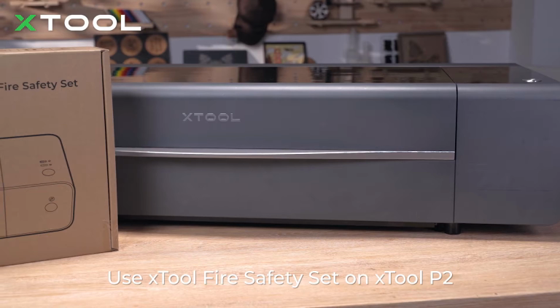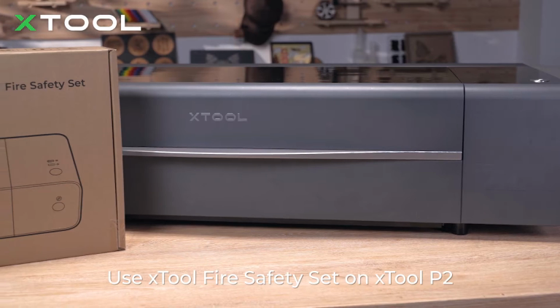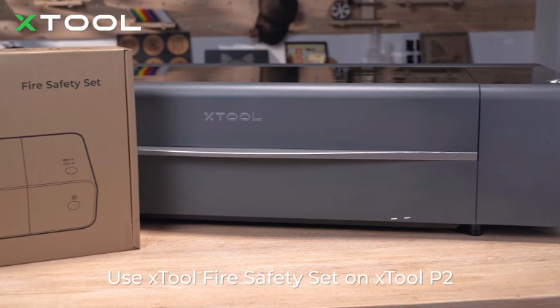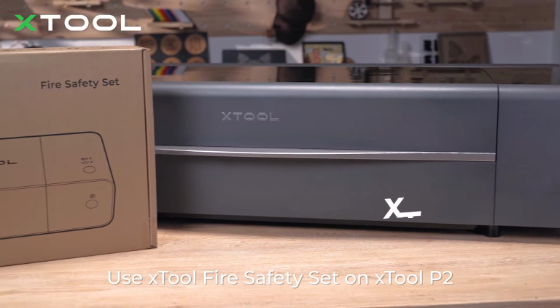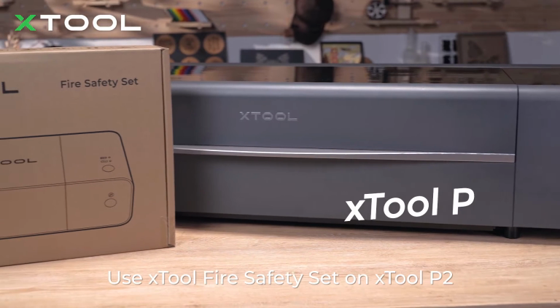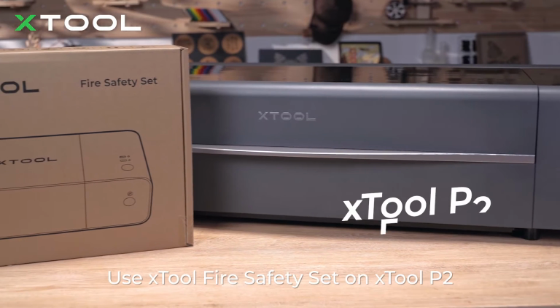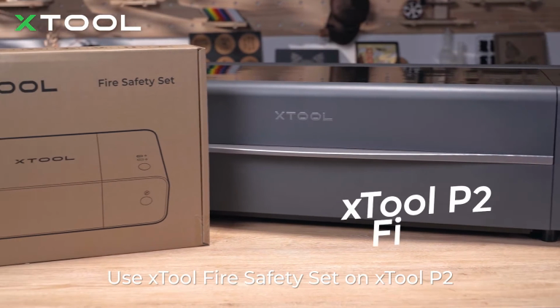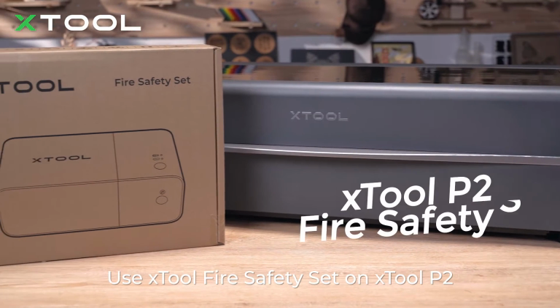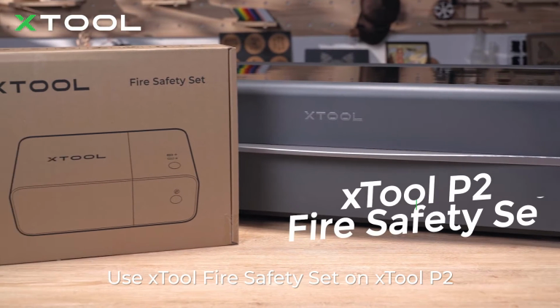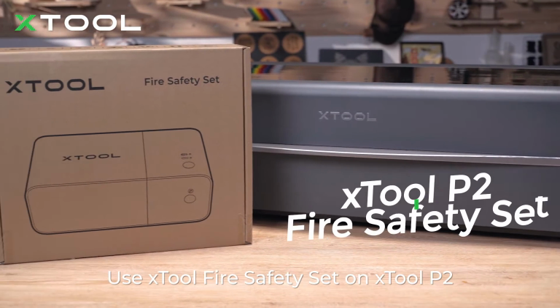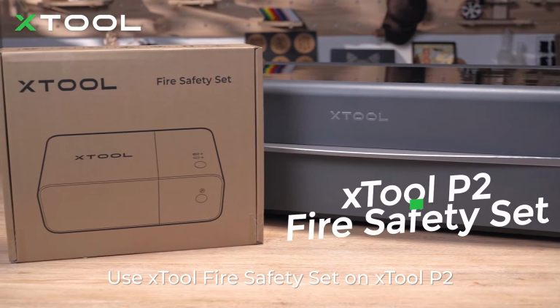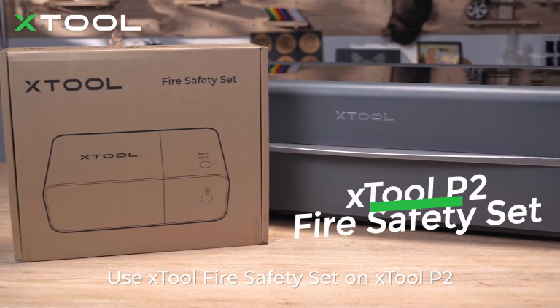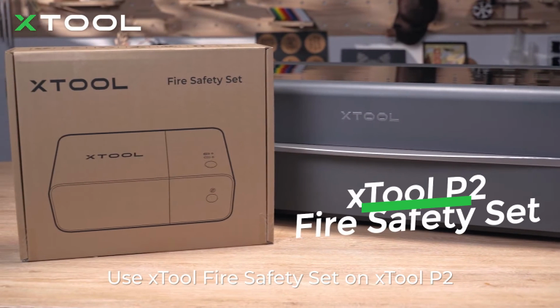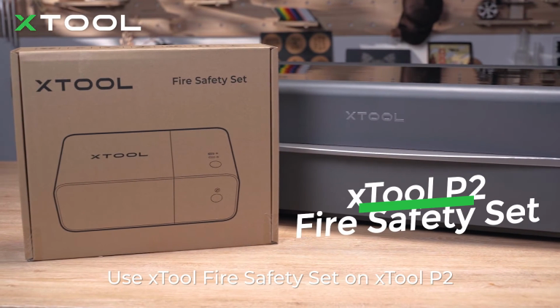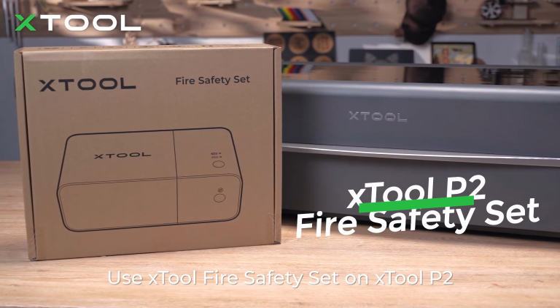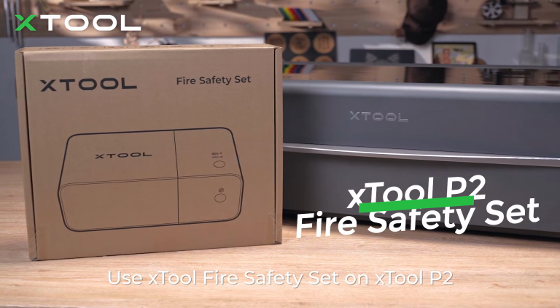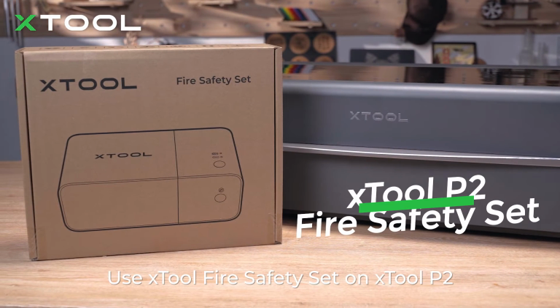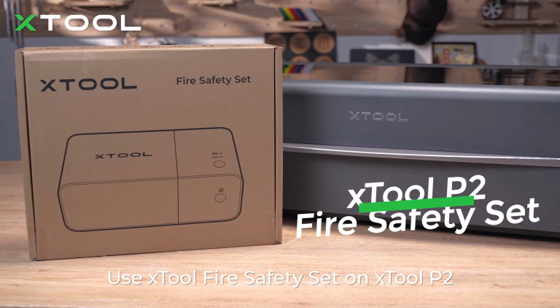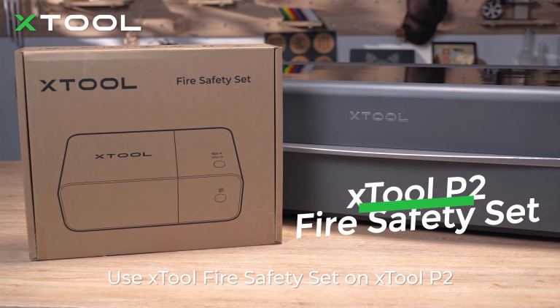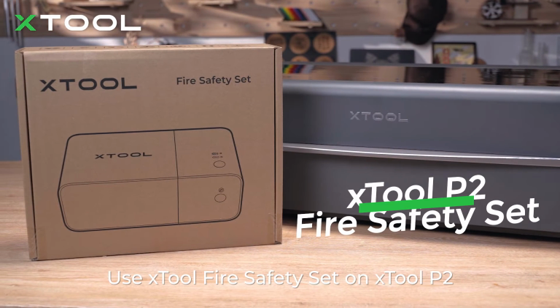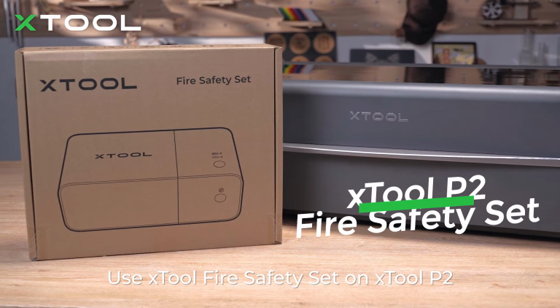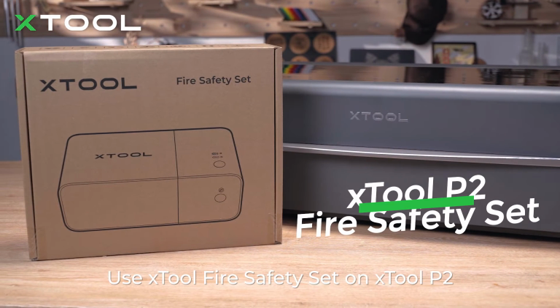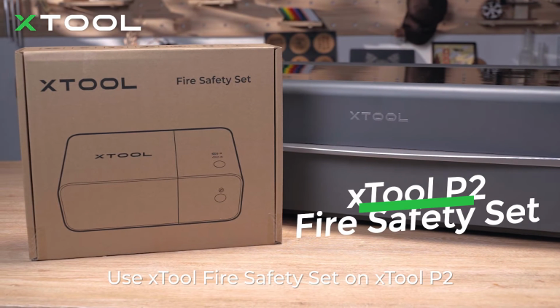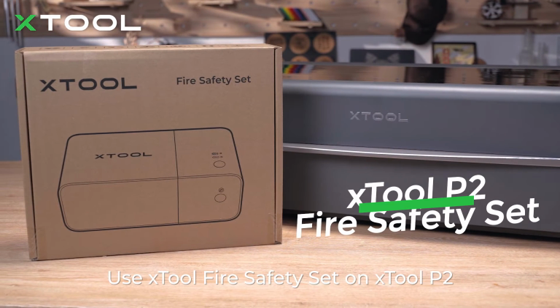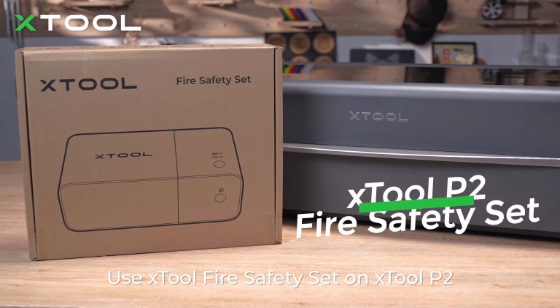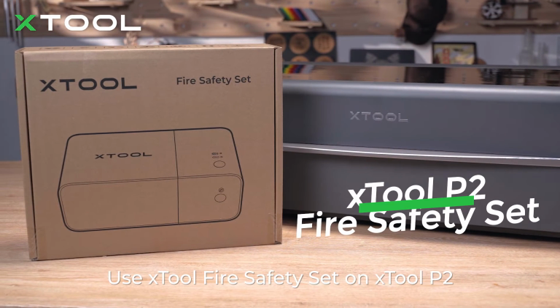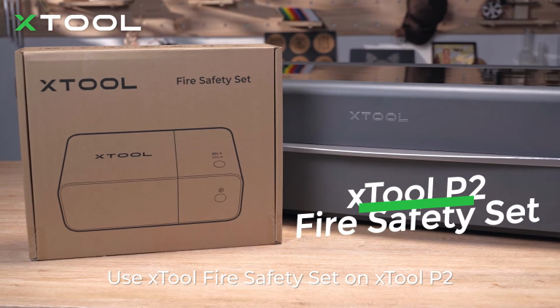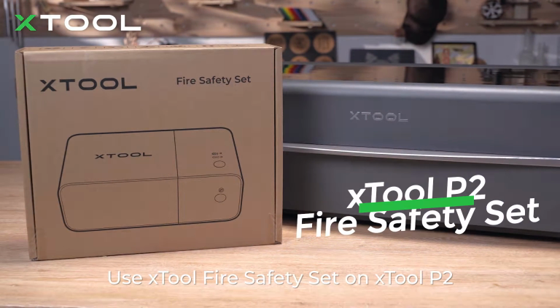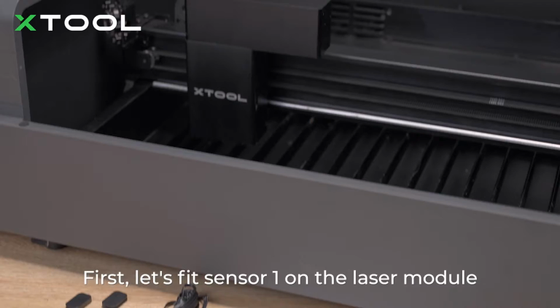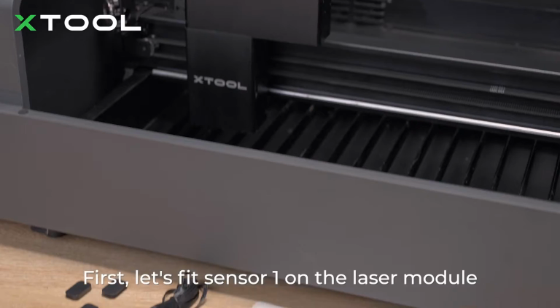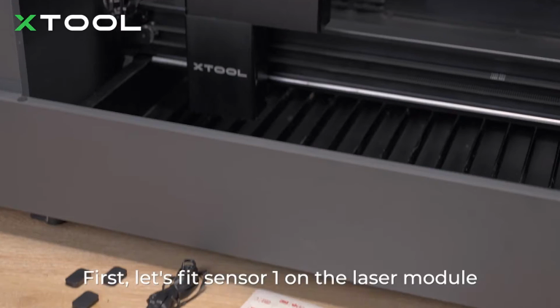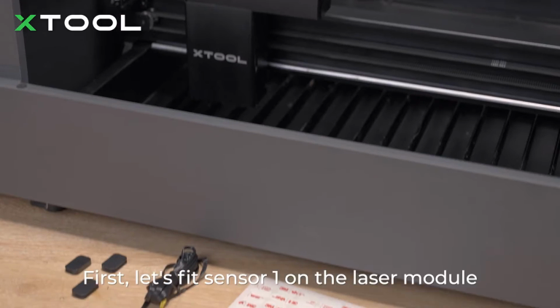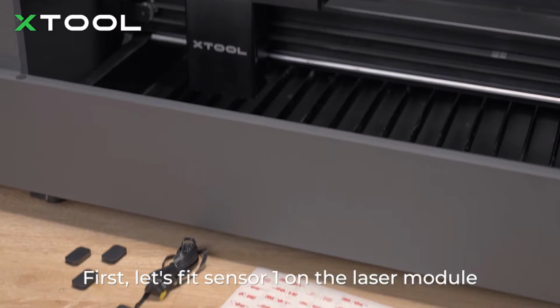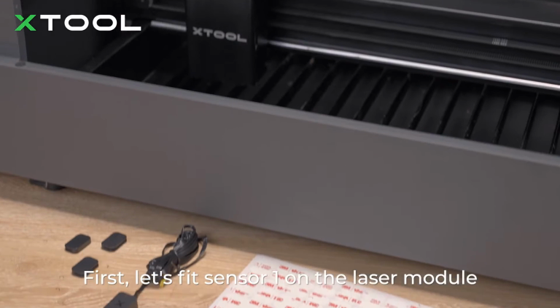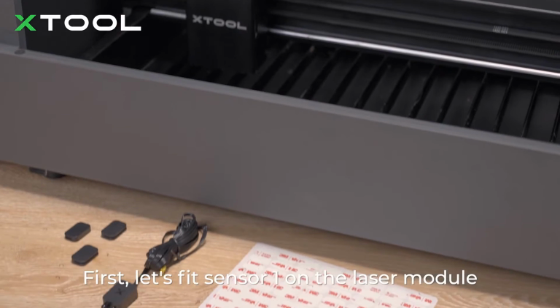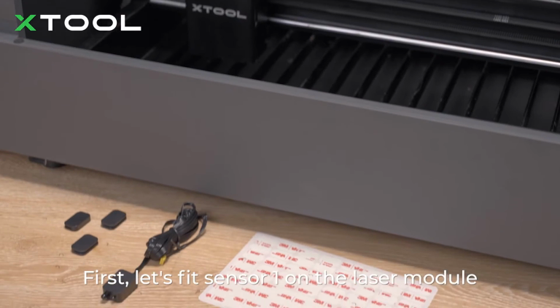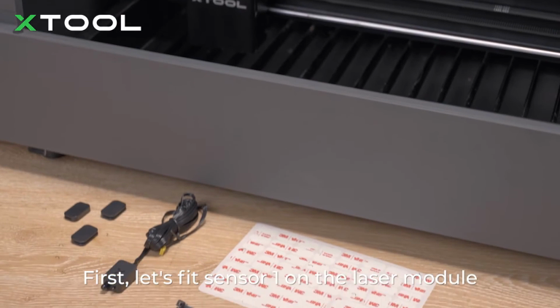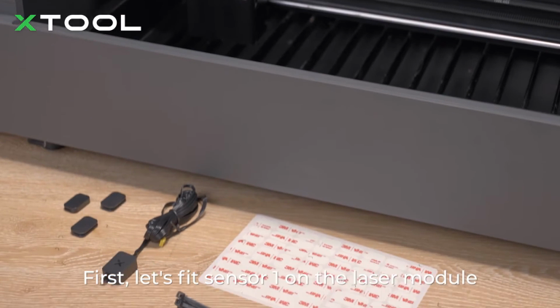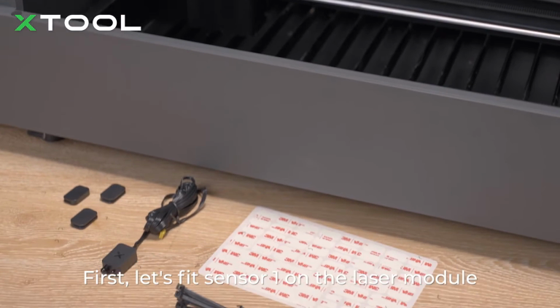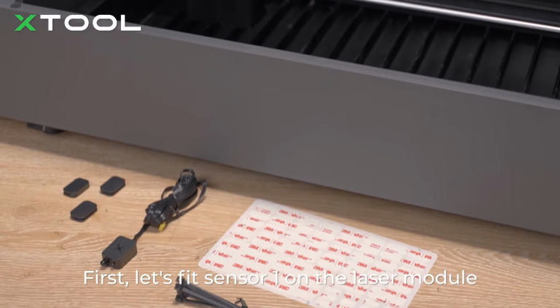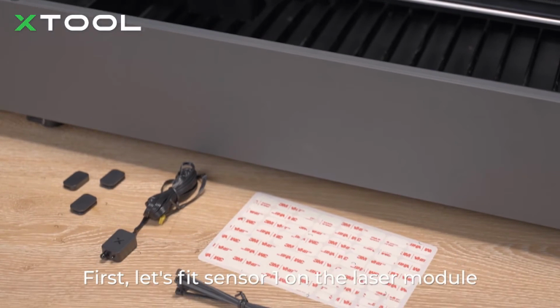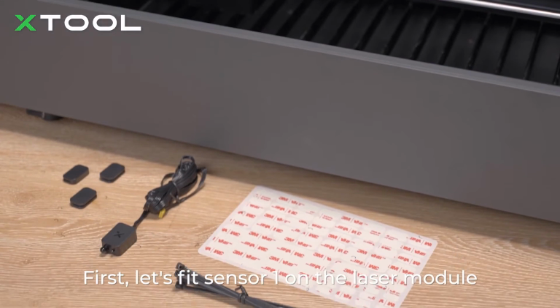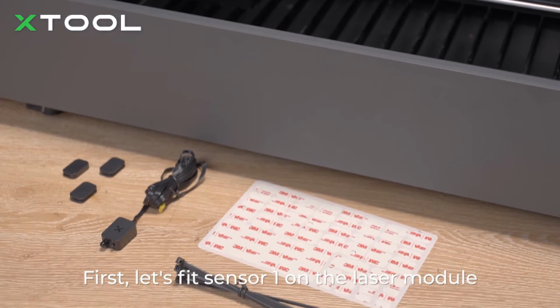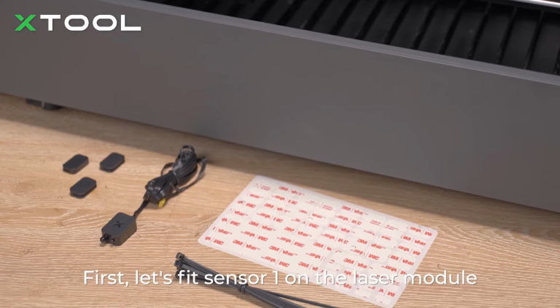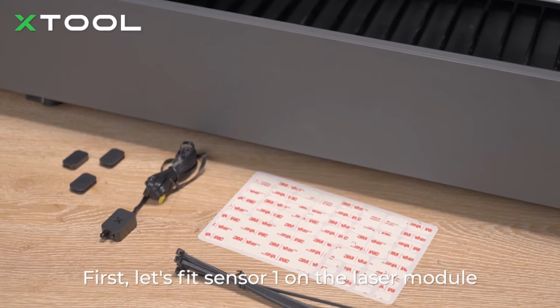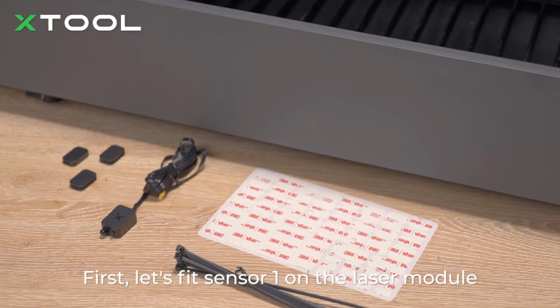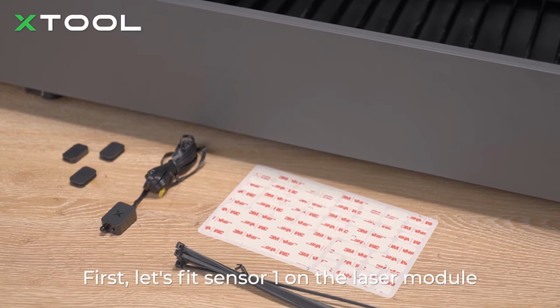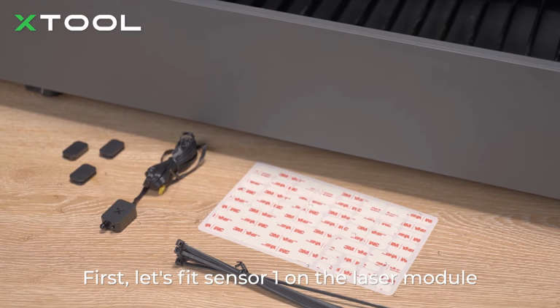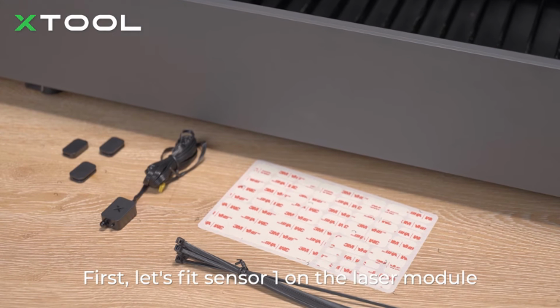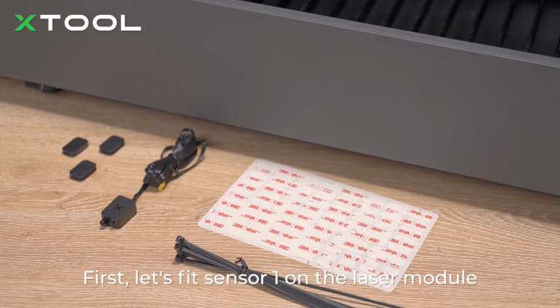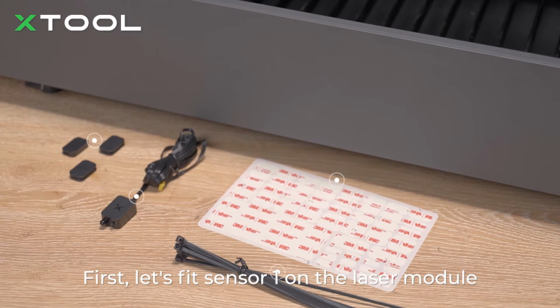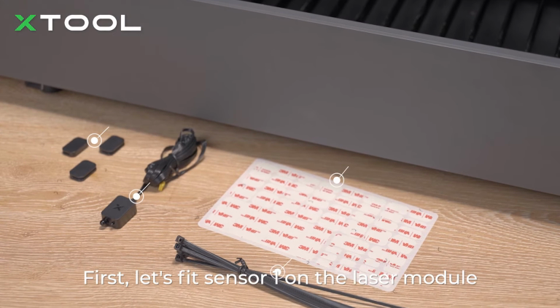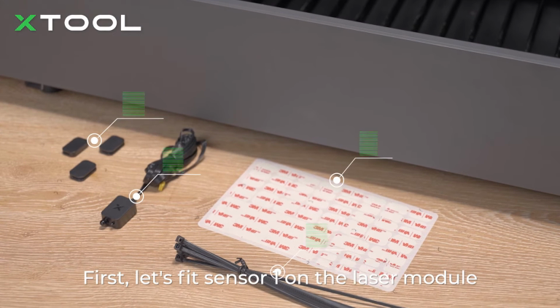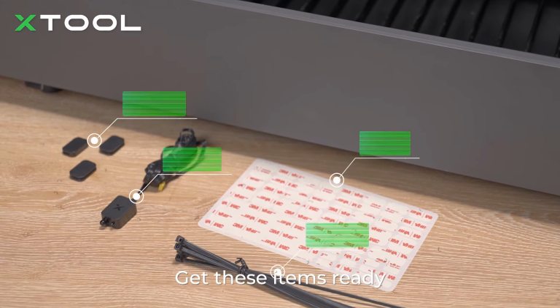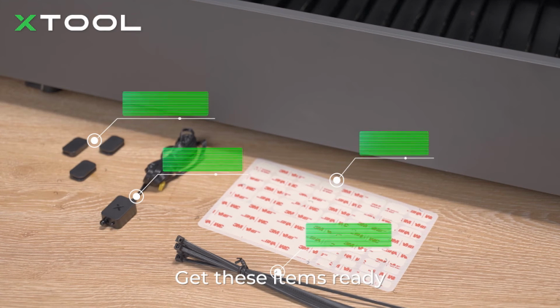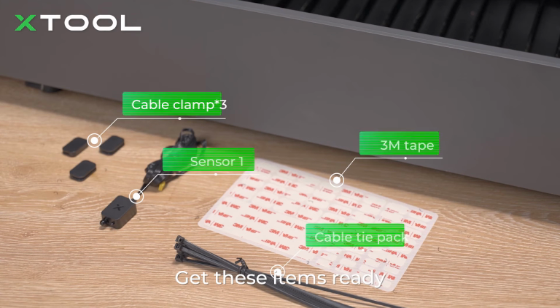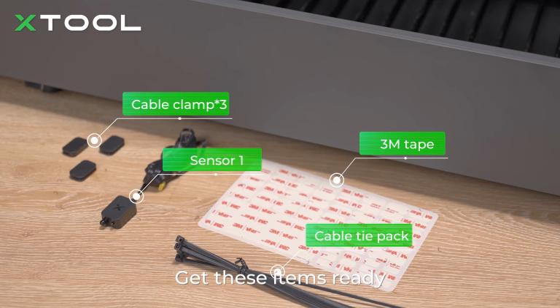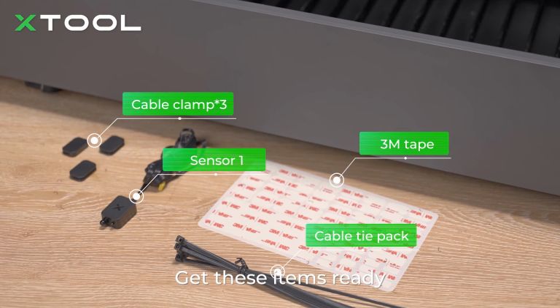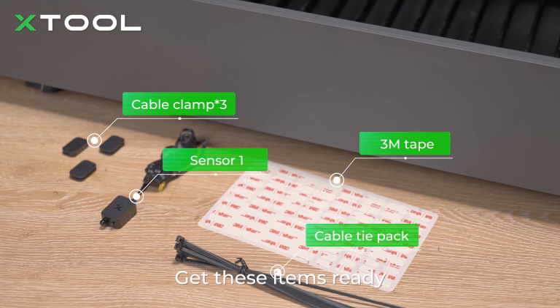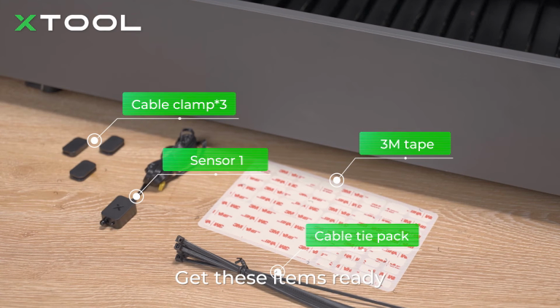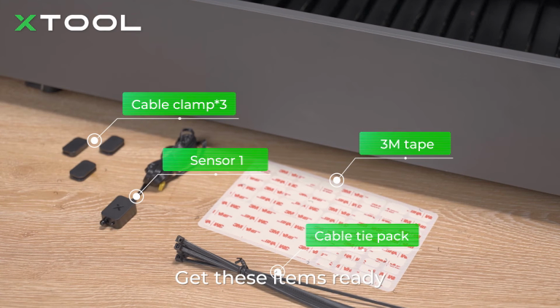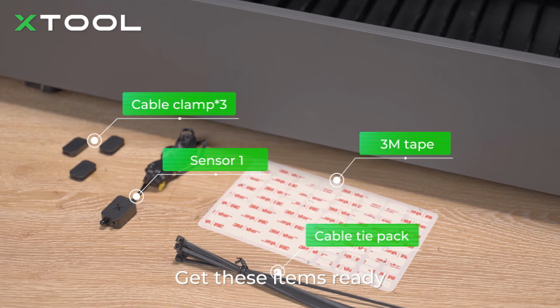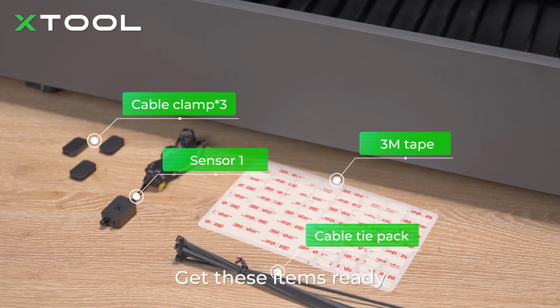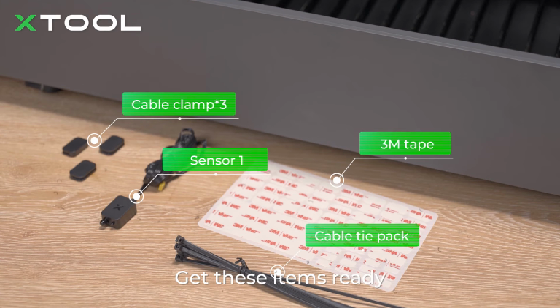Use Xtool Fire Safety Set on Xtool P2. First, let's fit sensor 1 on the laser module. Get those items ready.